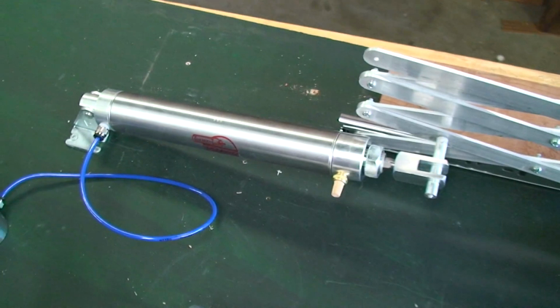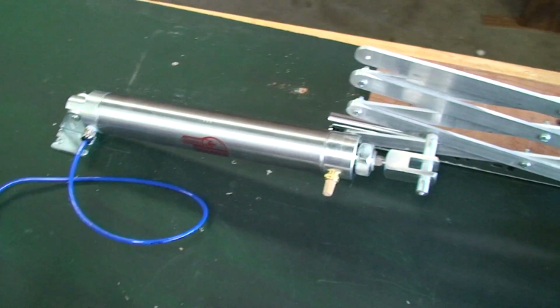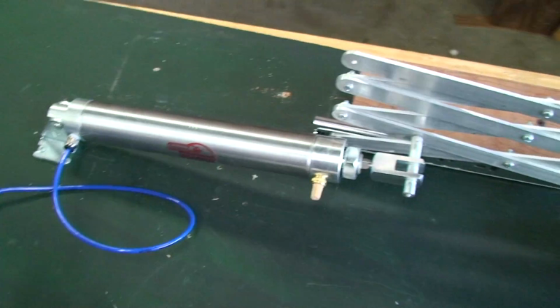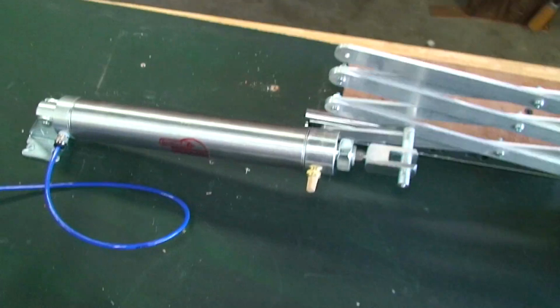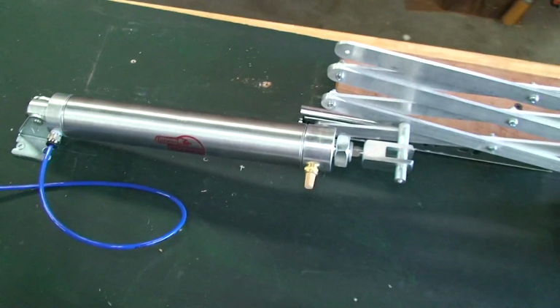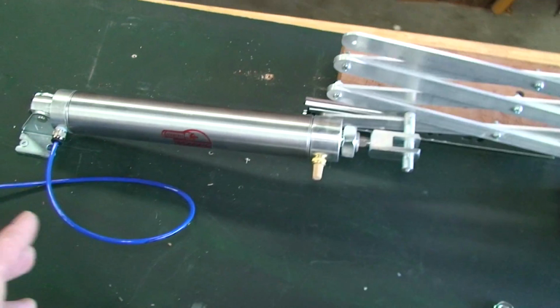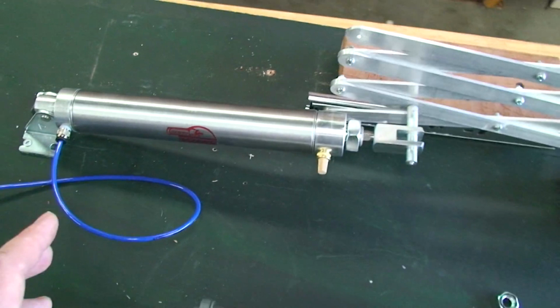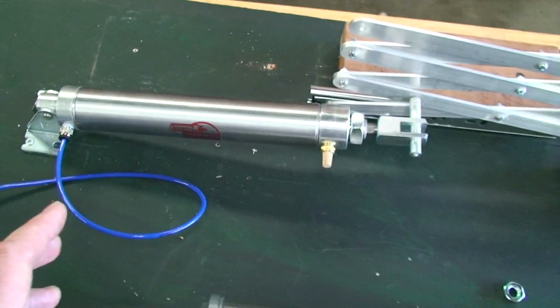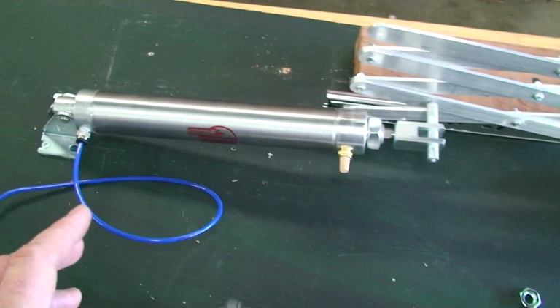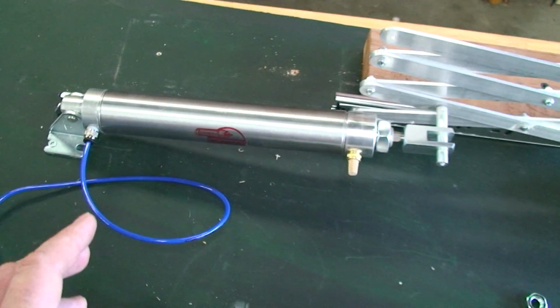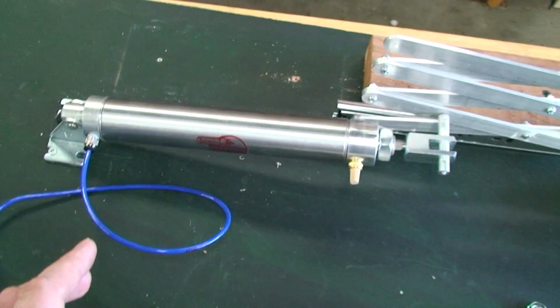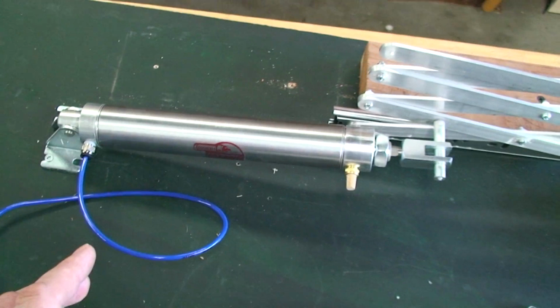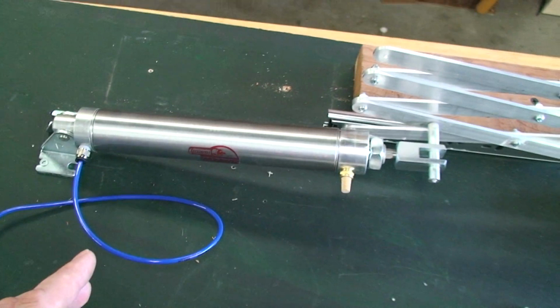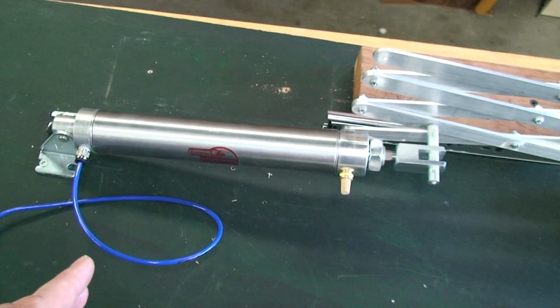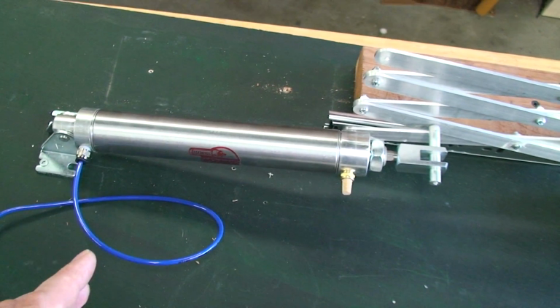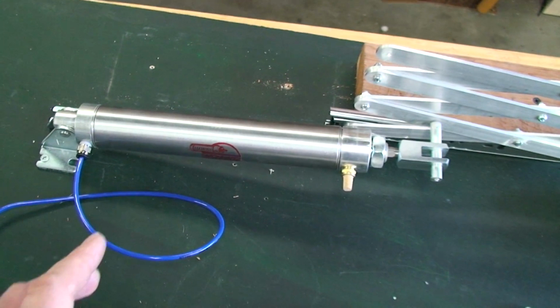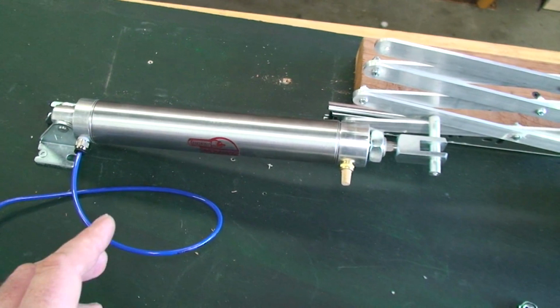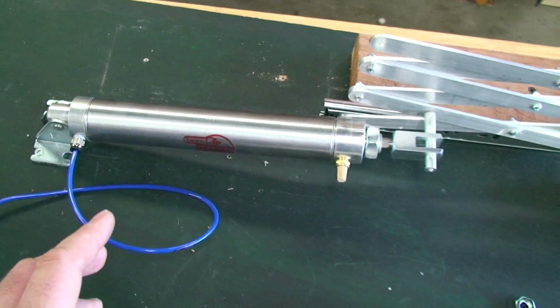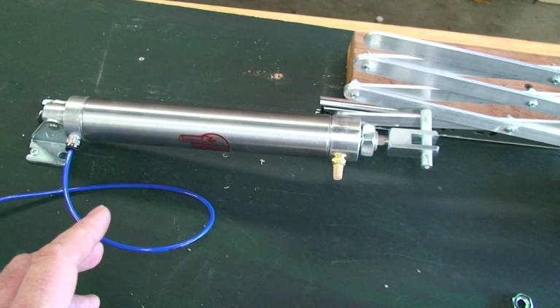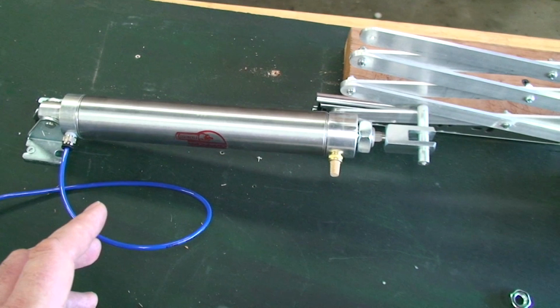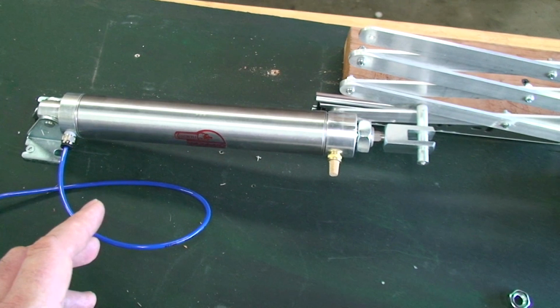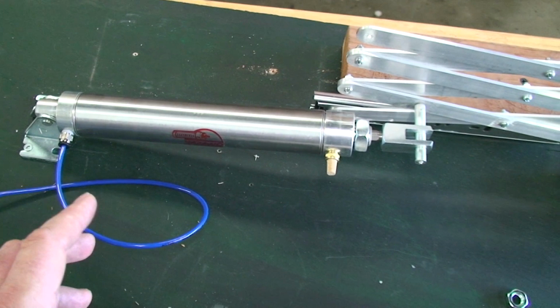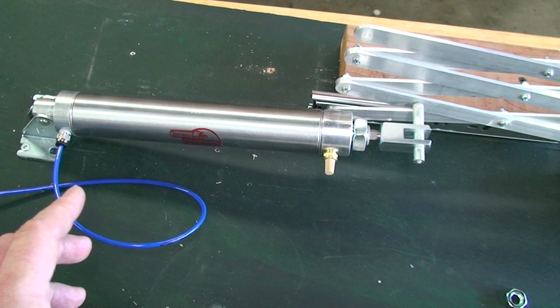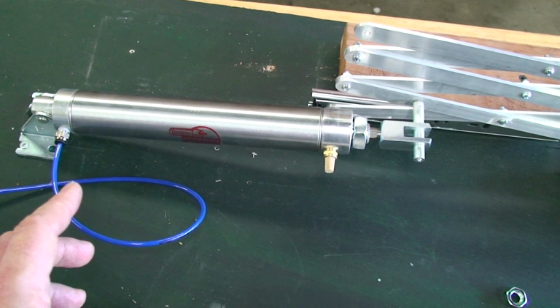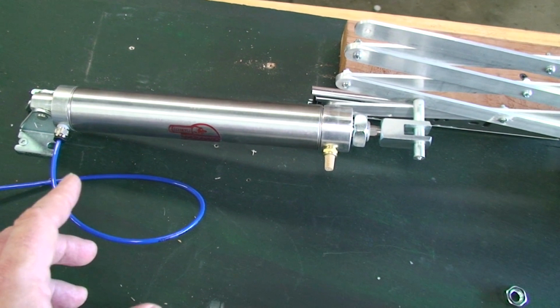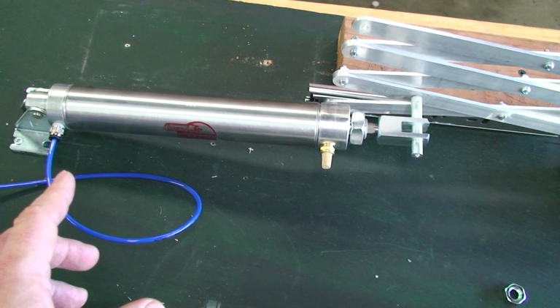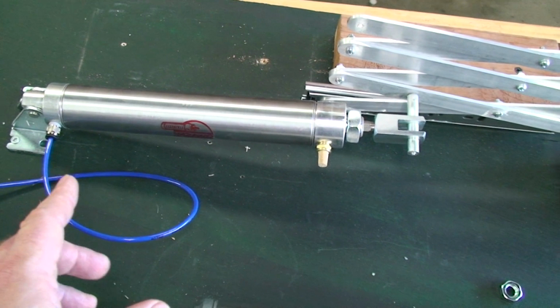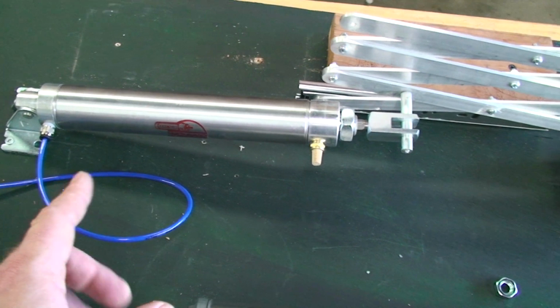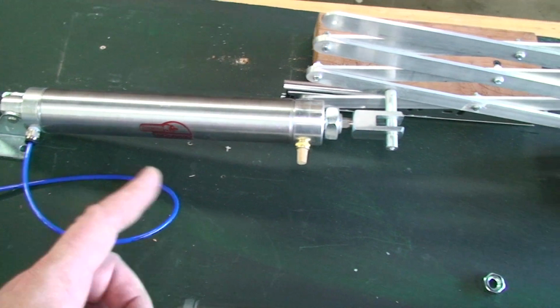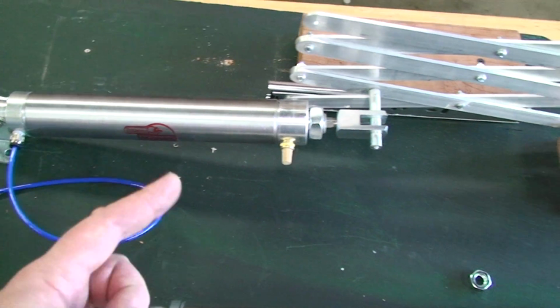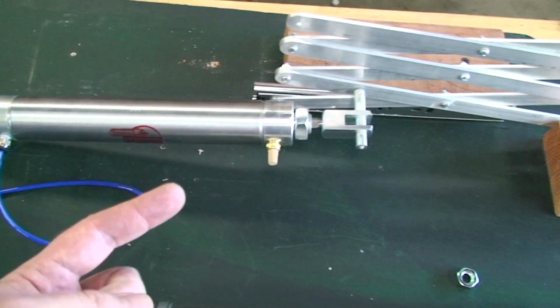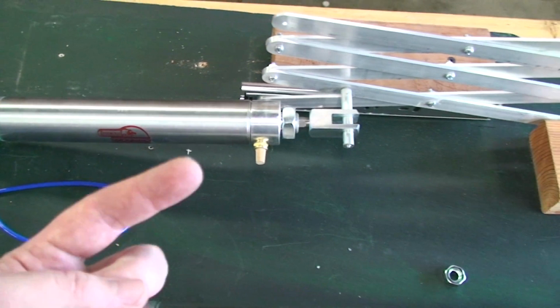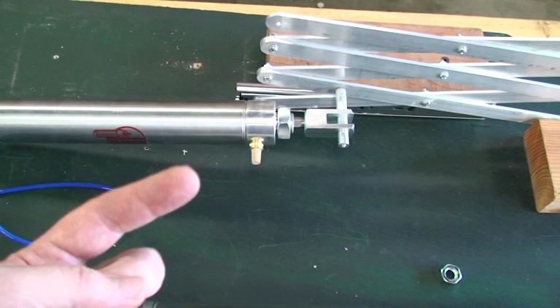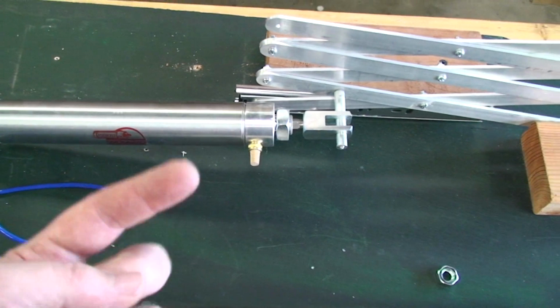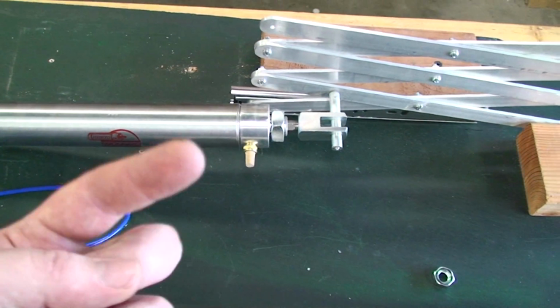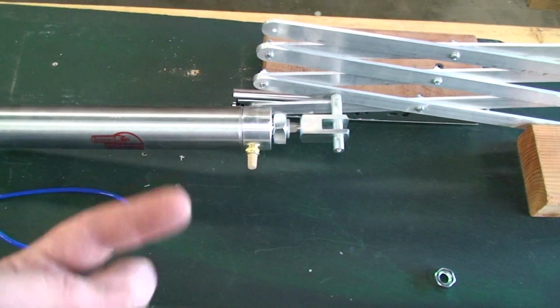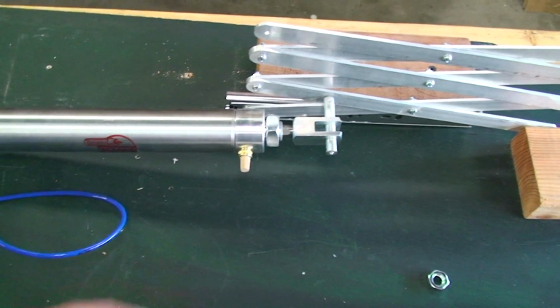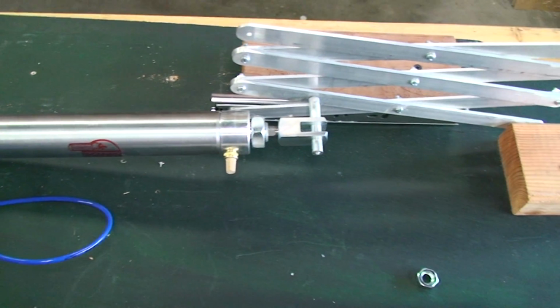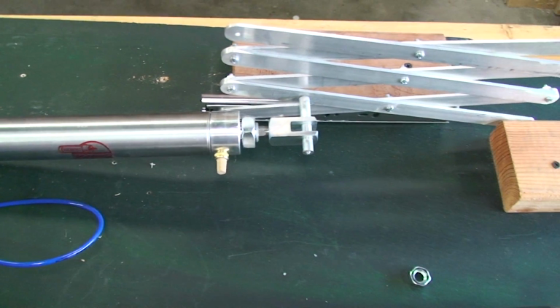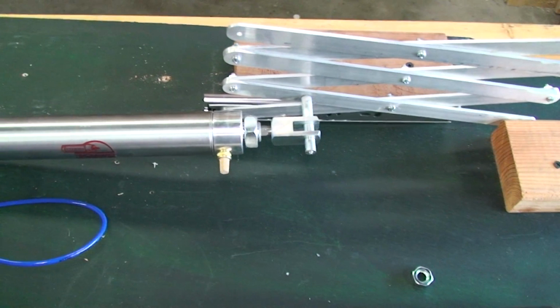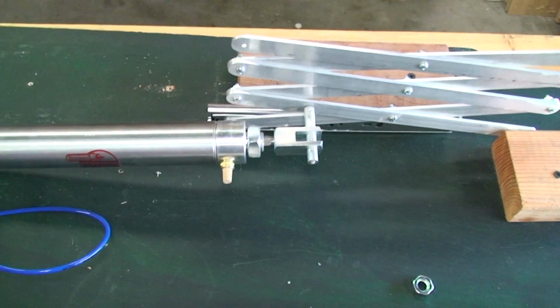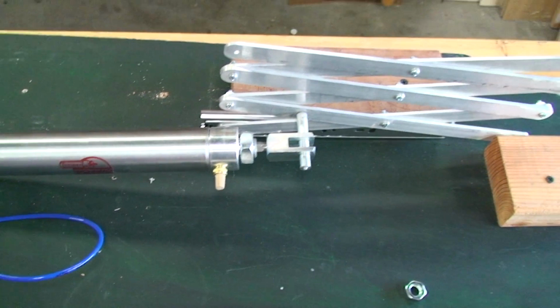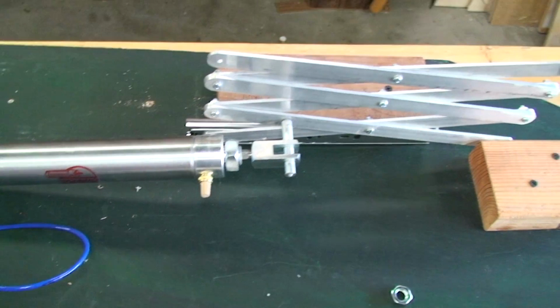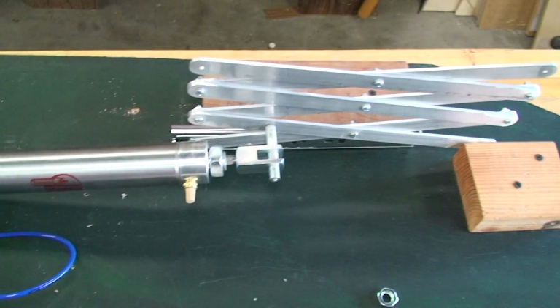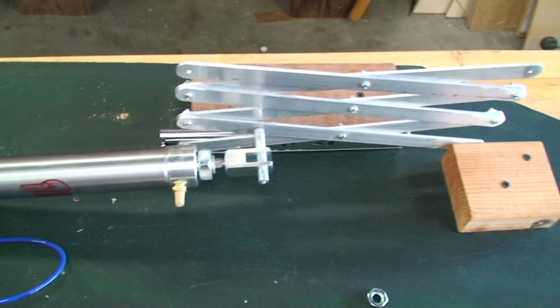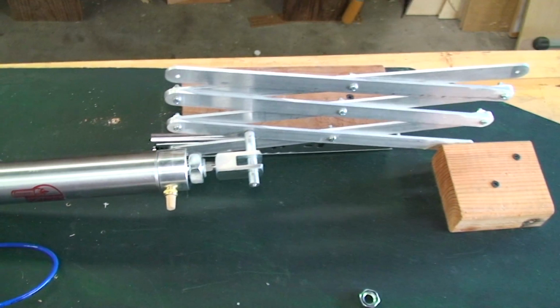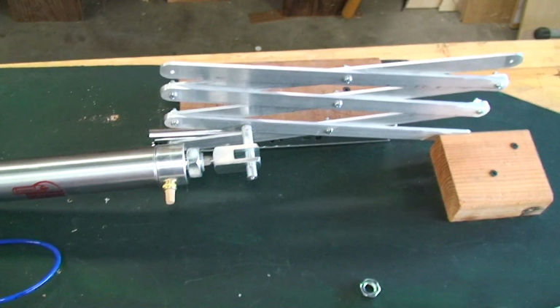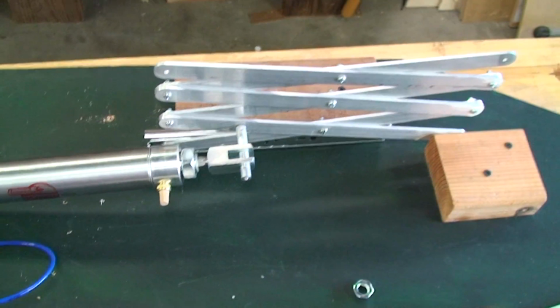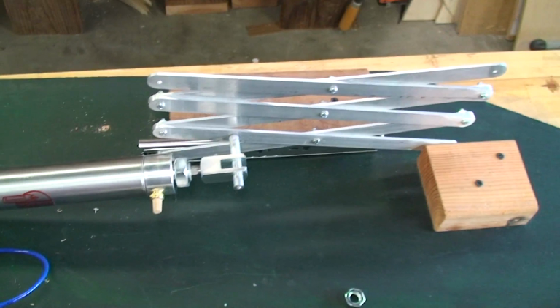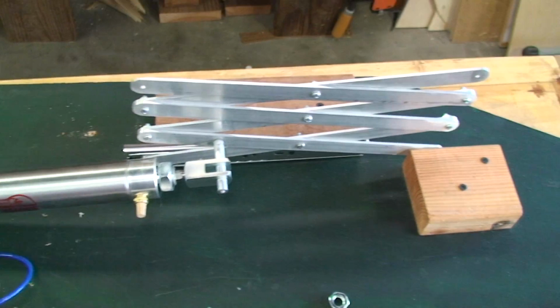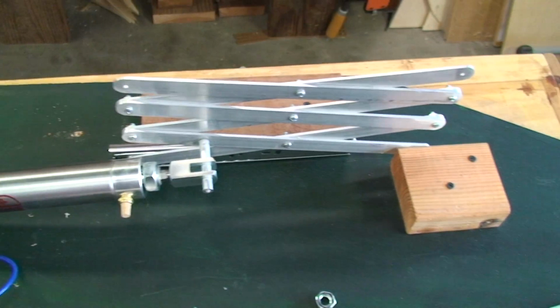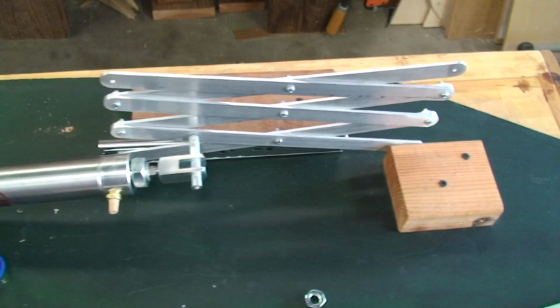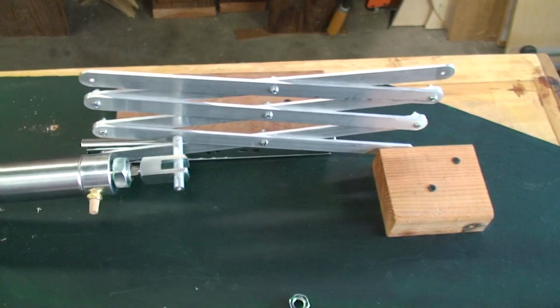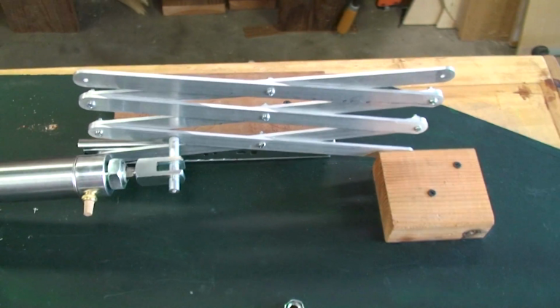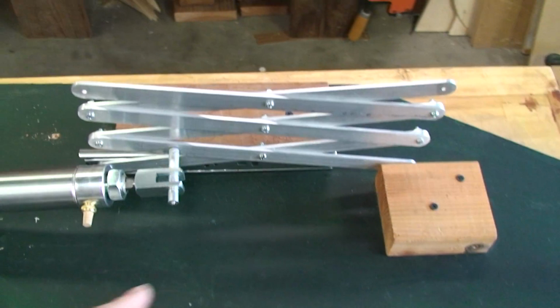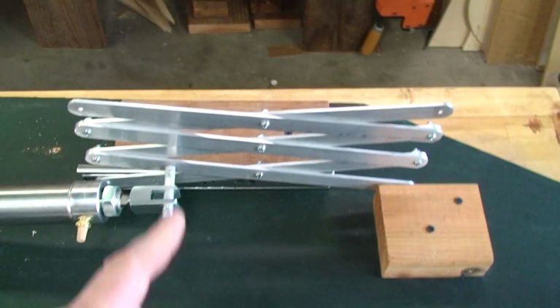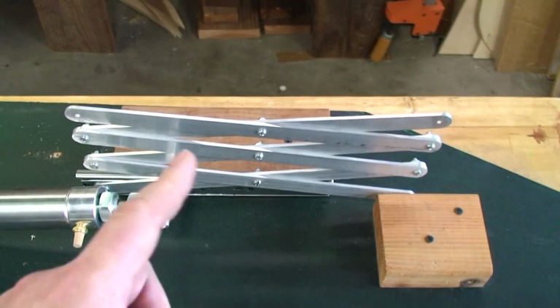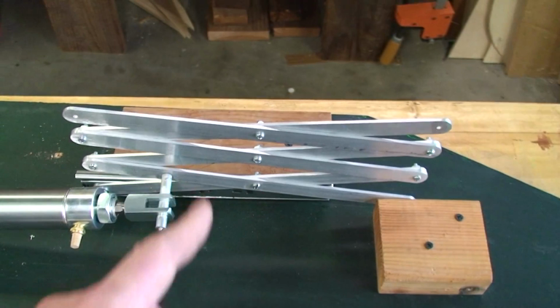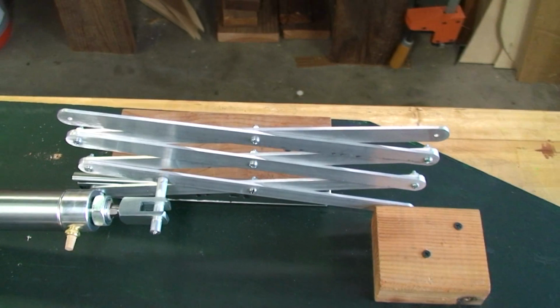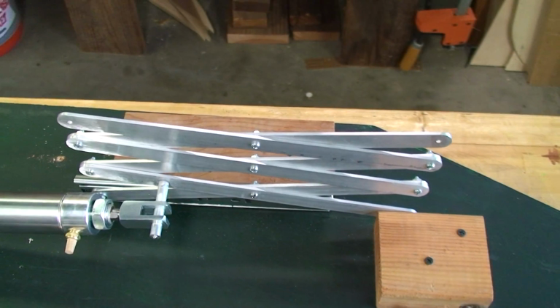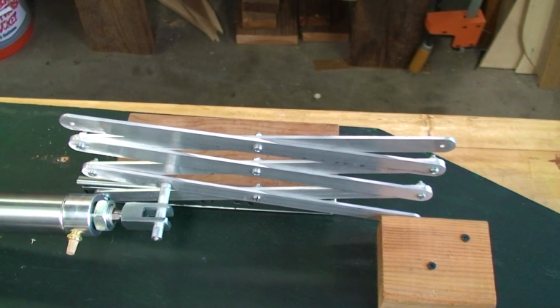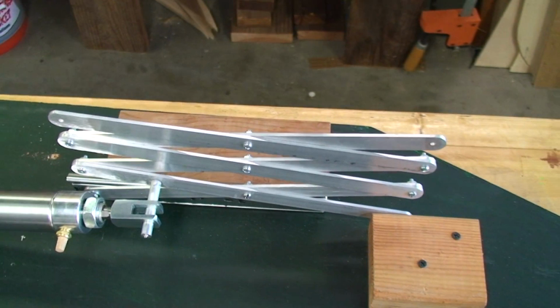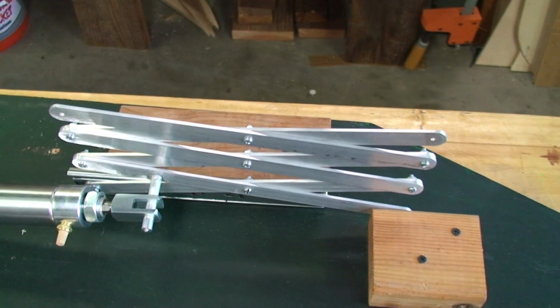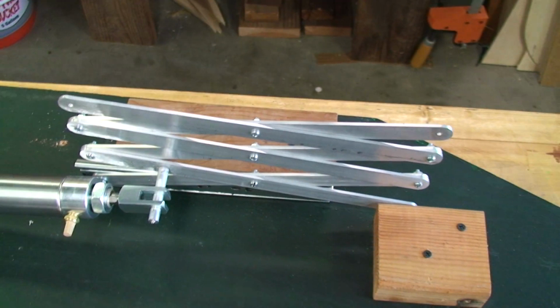This here is the cylinder — it's a double-acting cylinder. We're just testing the up direction at this time. Here's my accordion linkage.